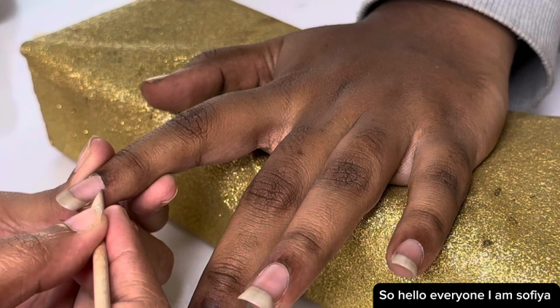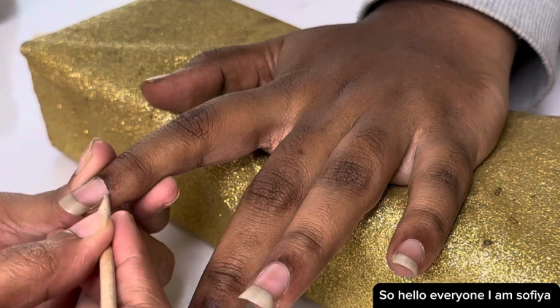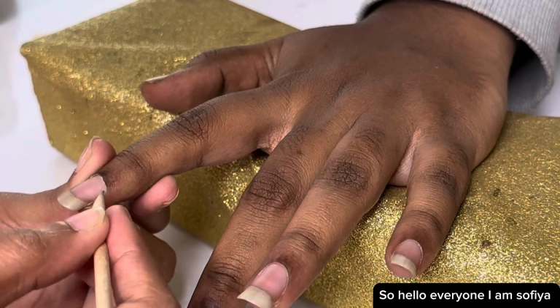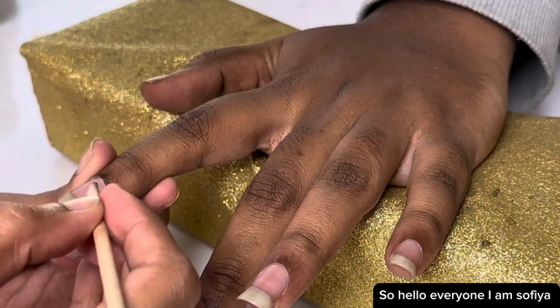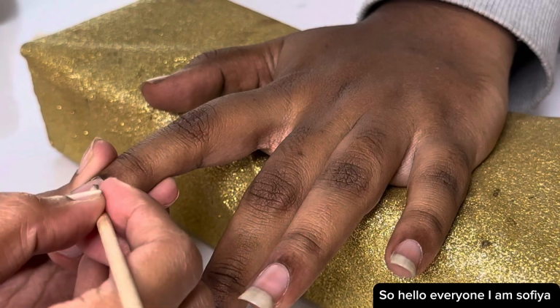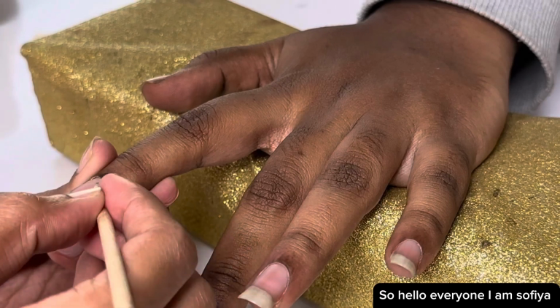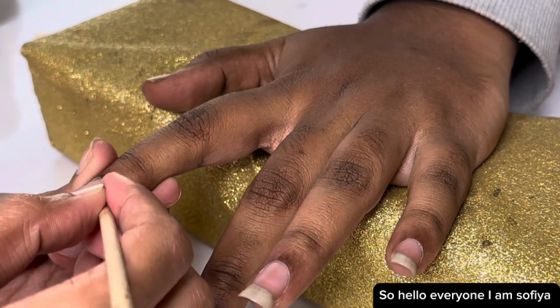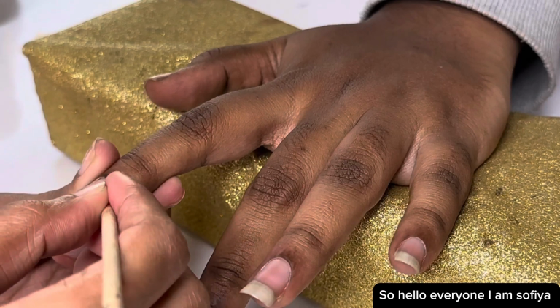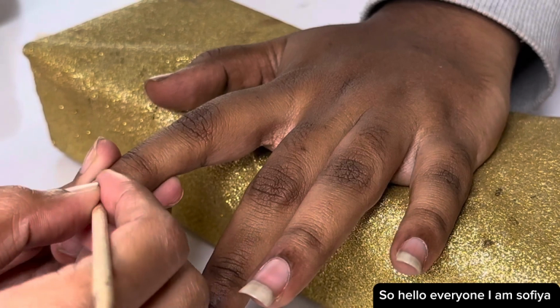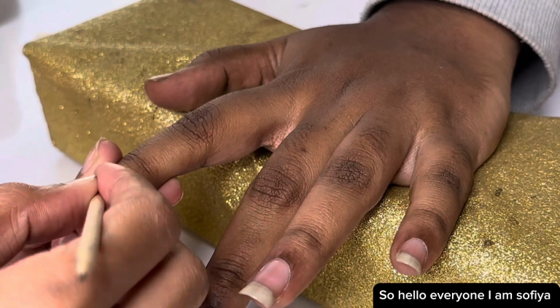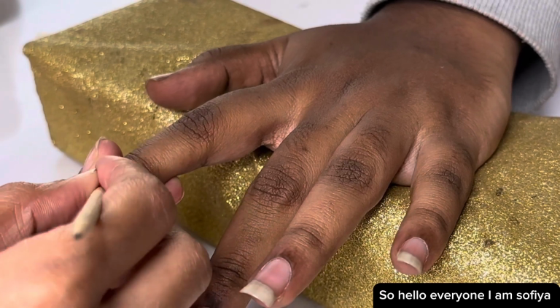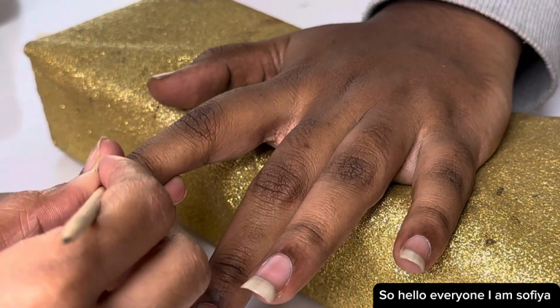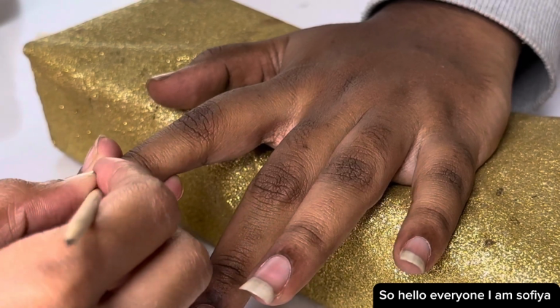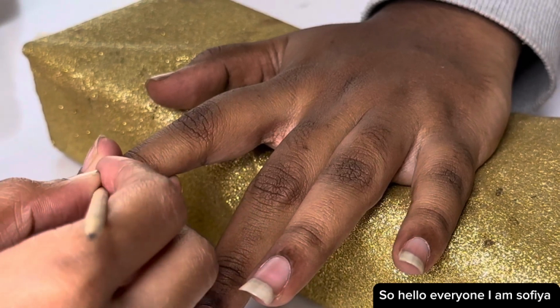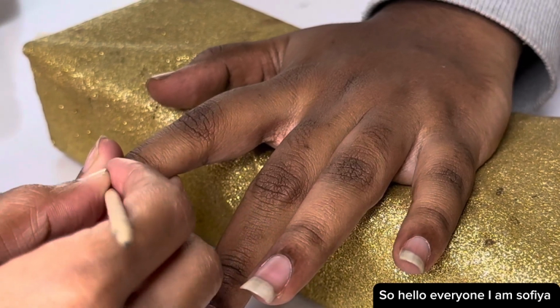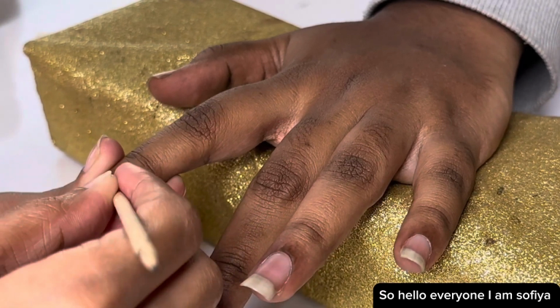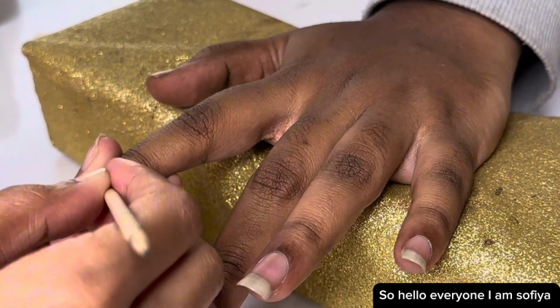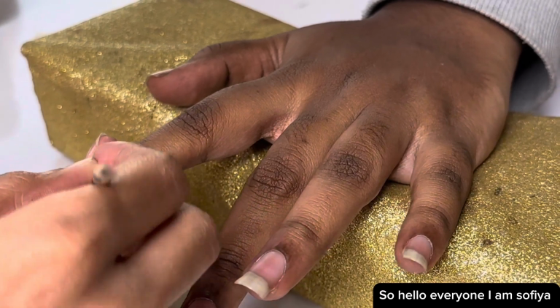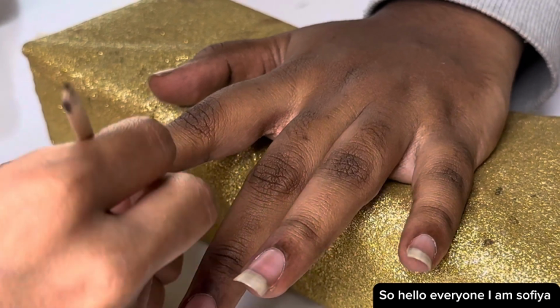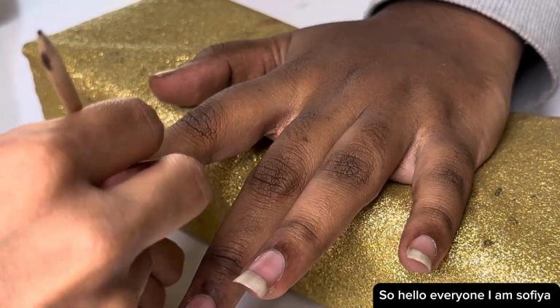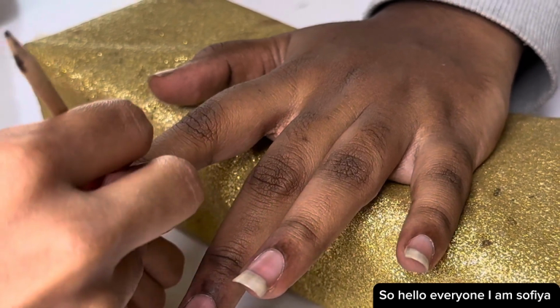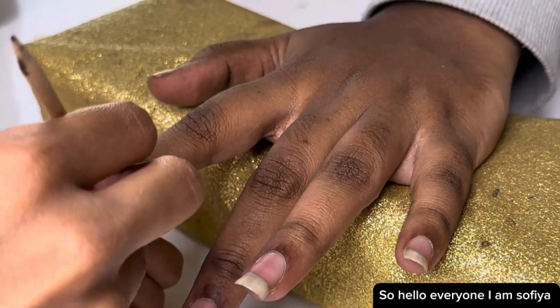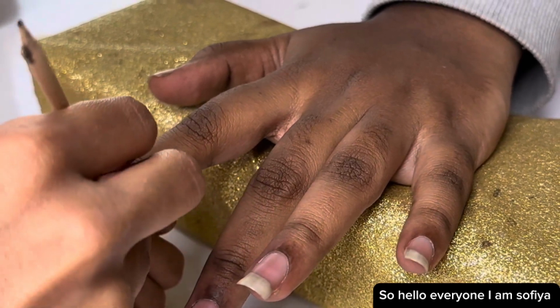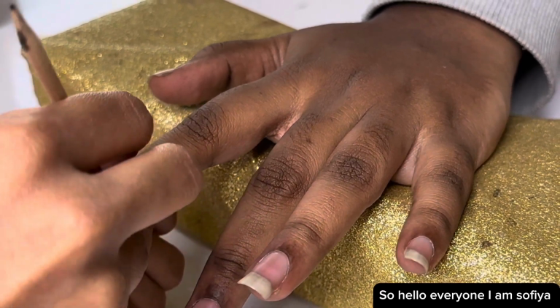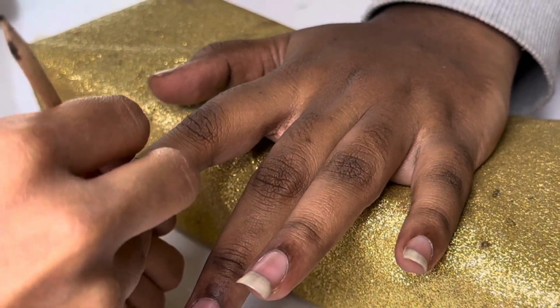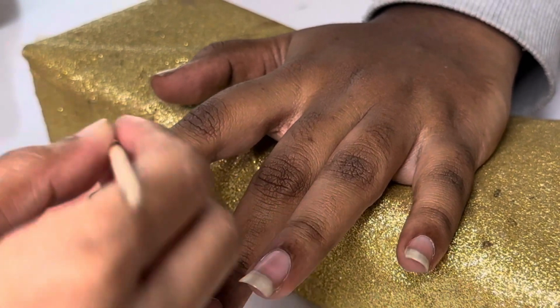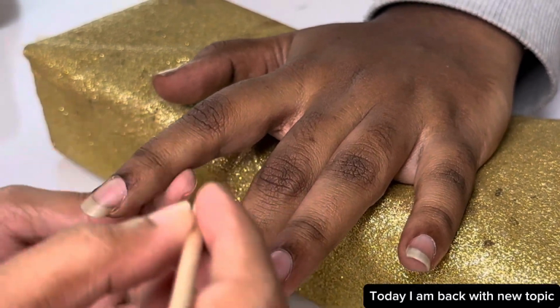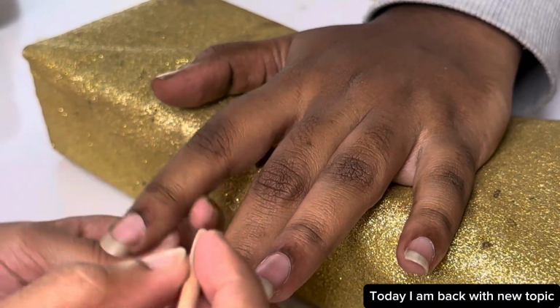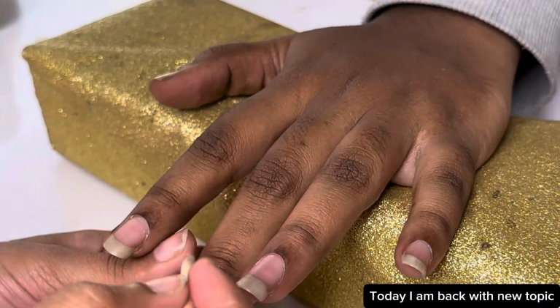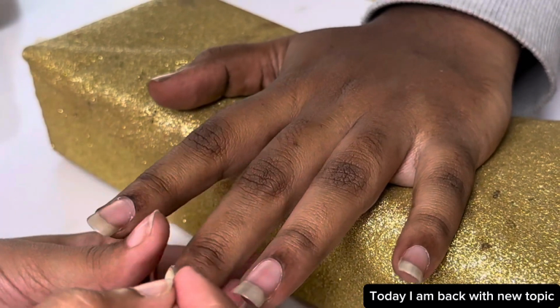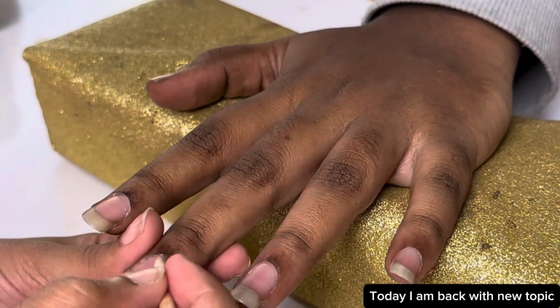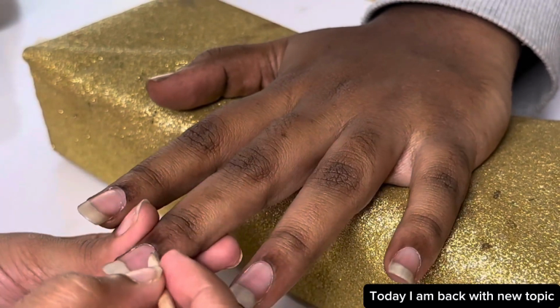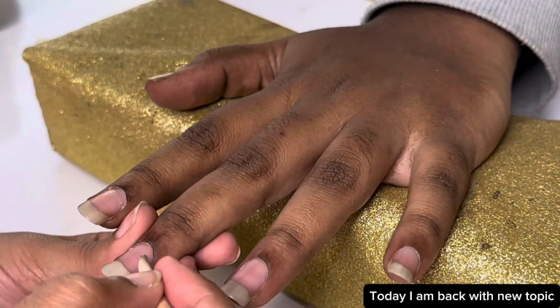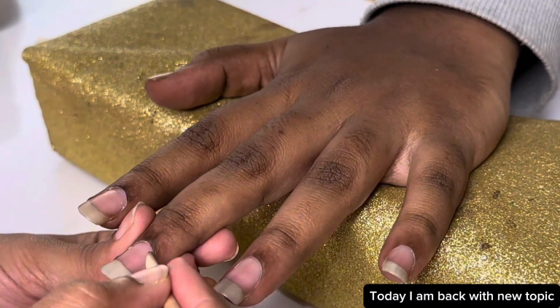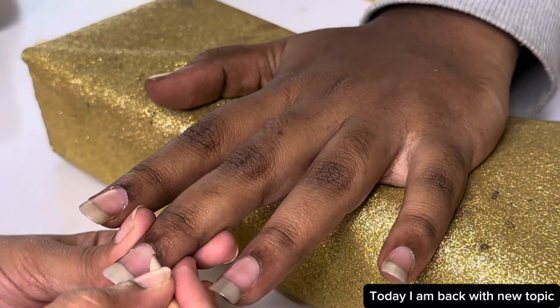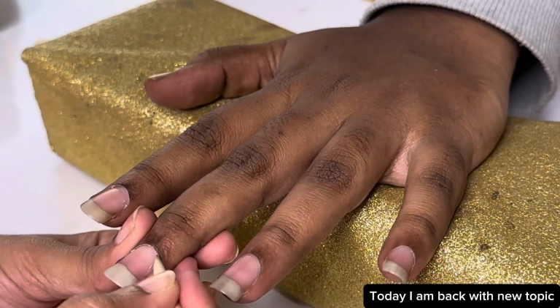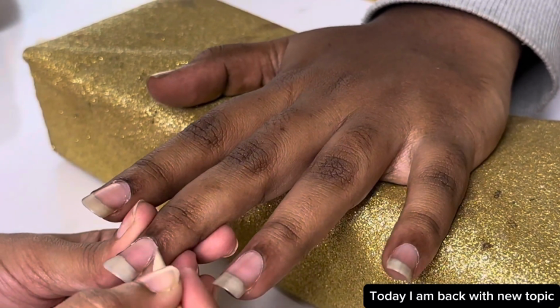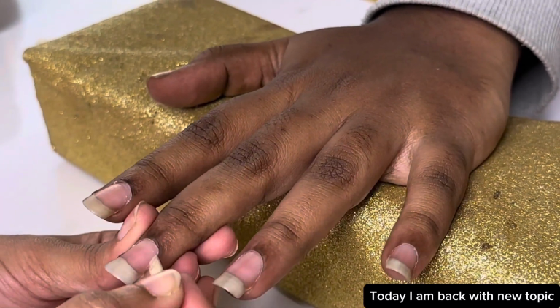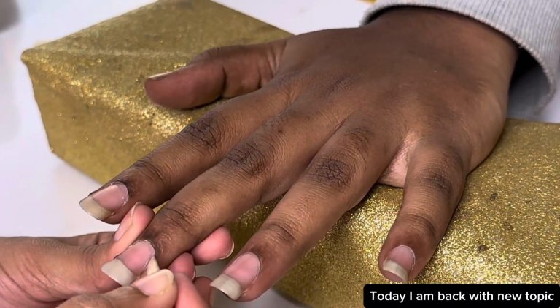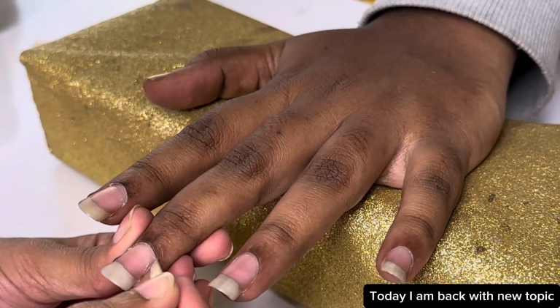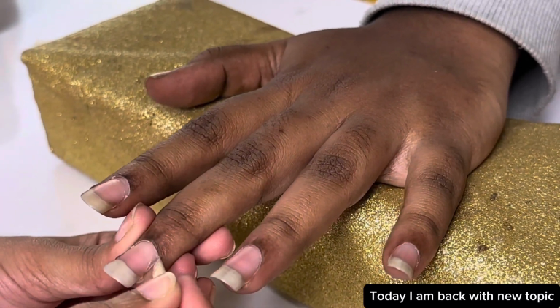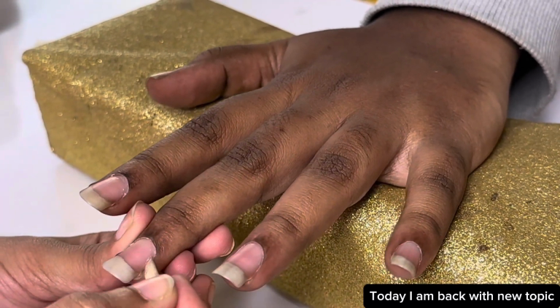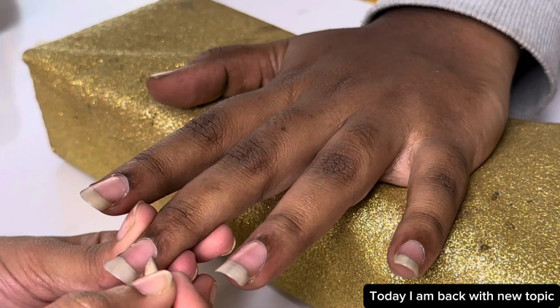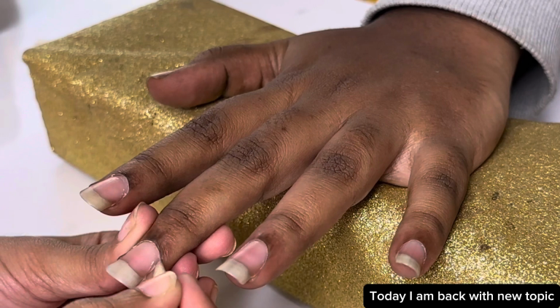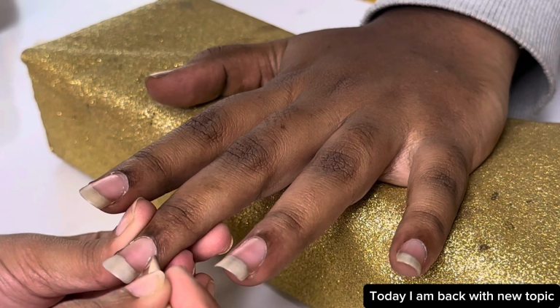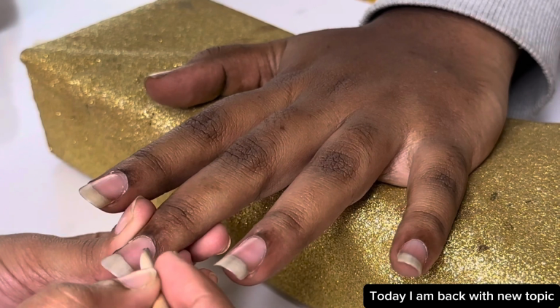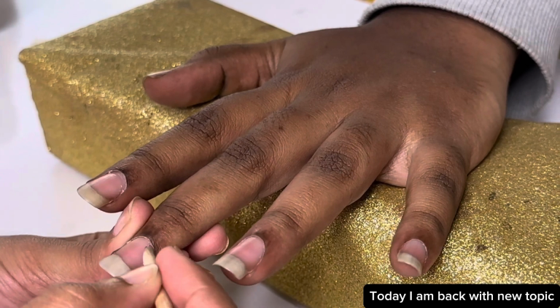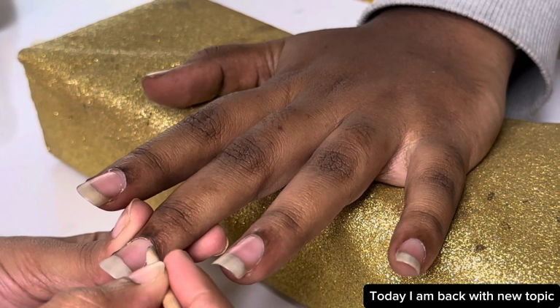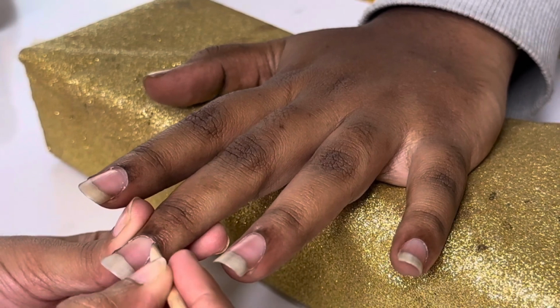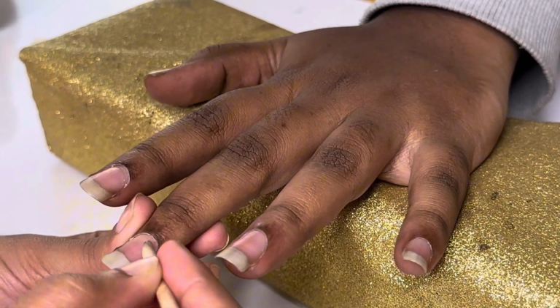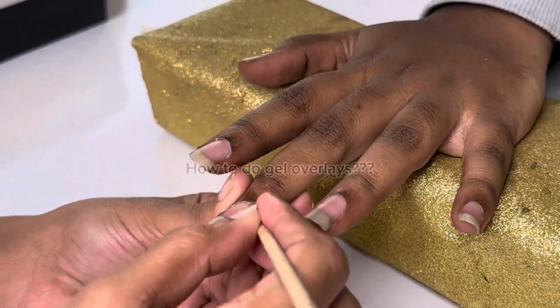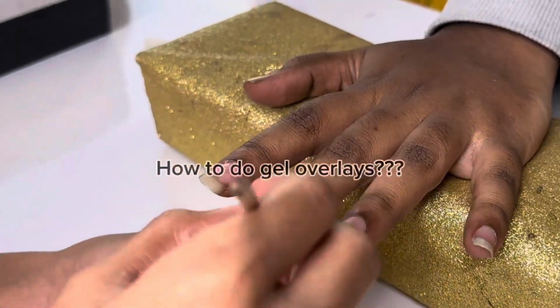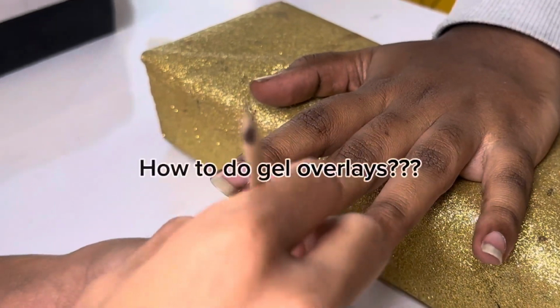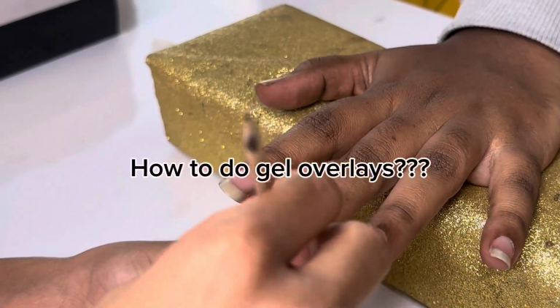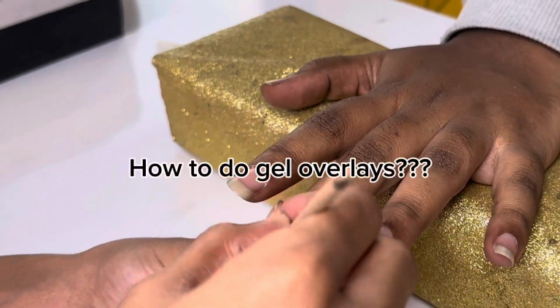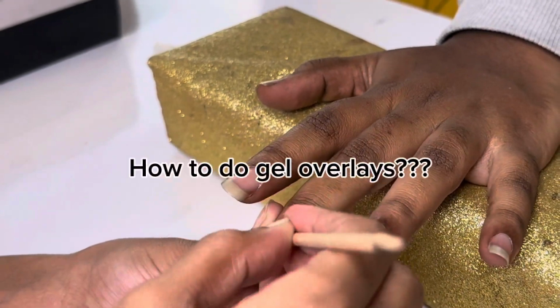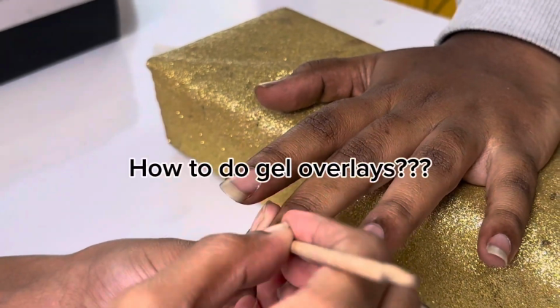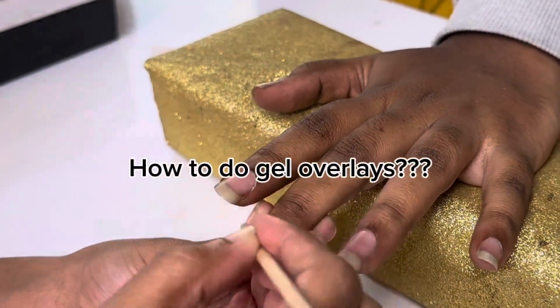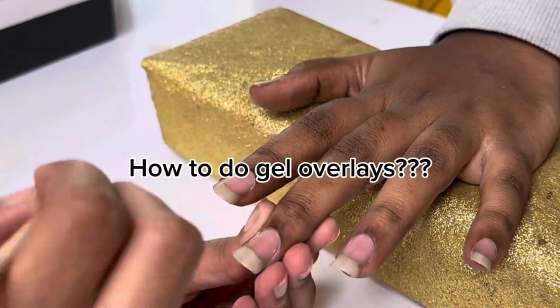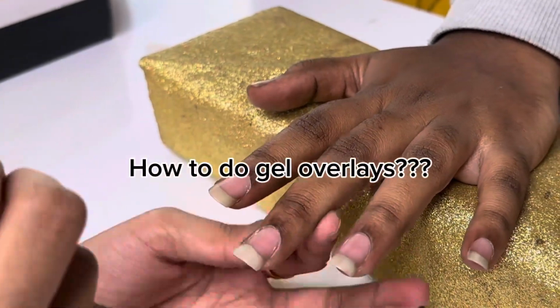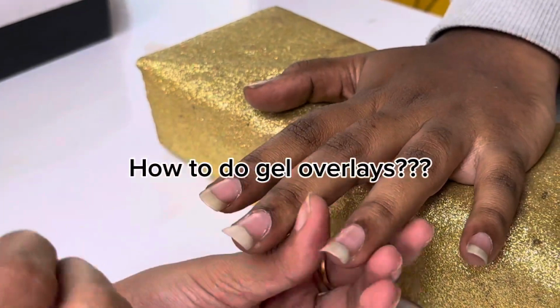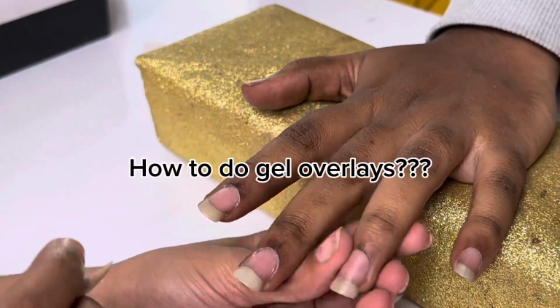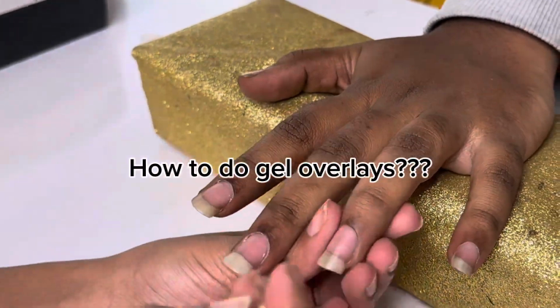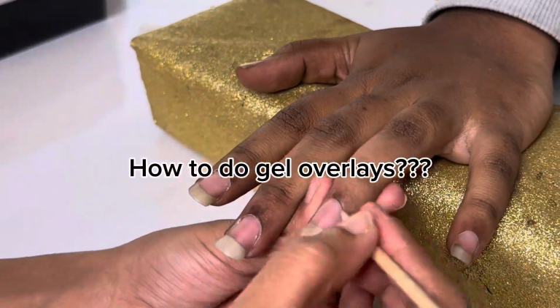Hello everyone, I am Sophia. Today I am back with a new topic: how to do gel overlays.